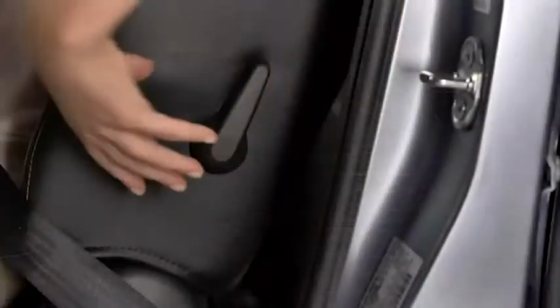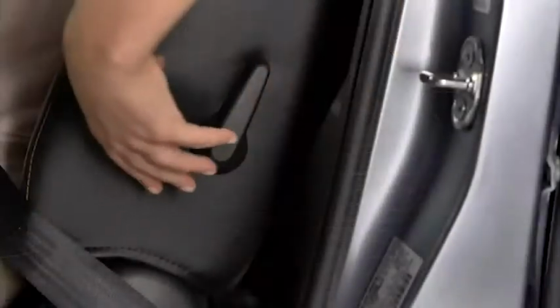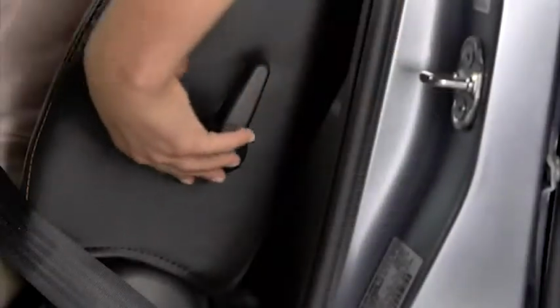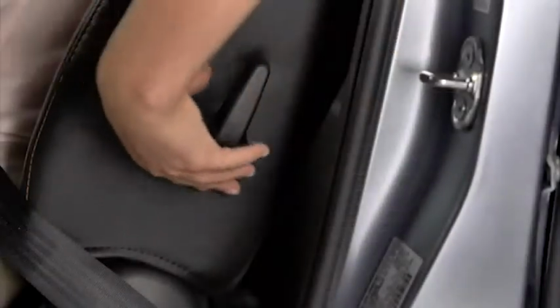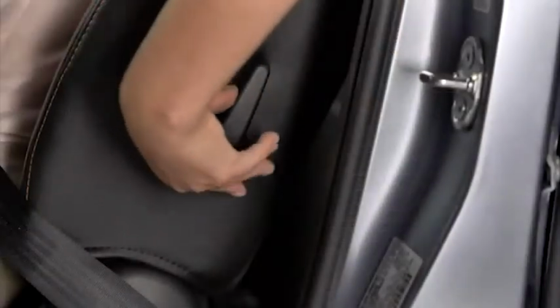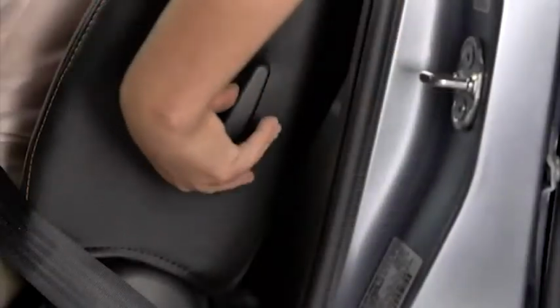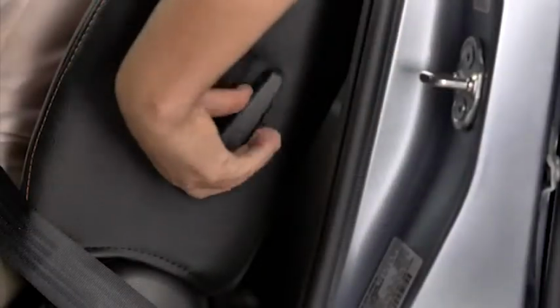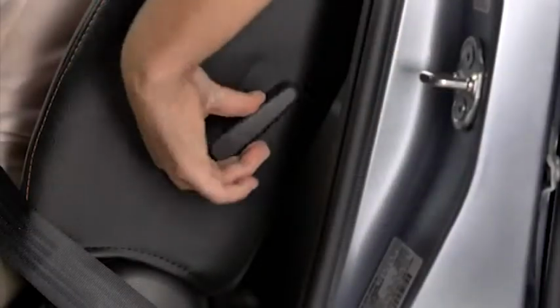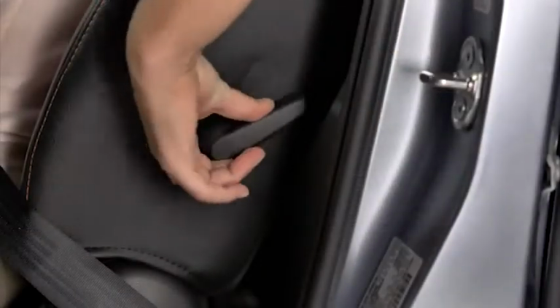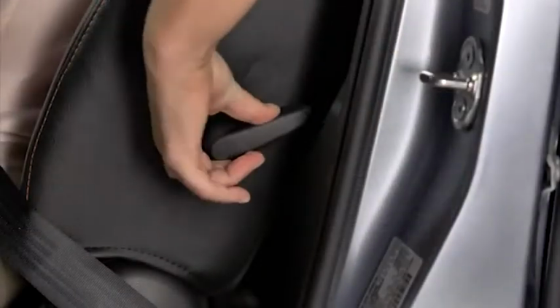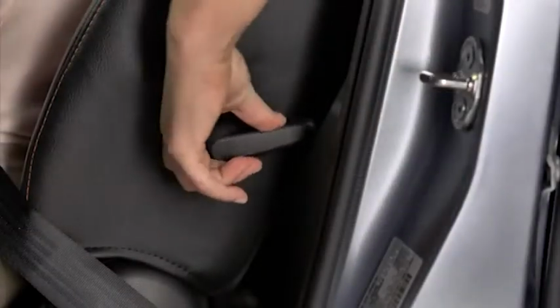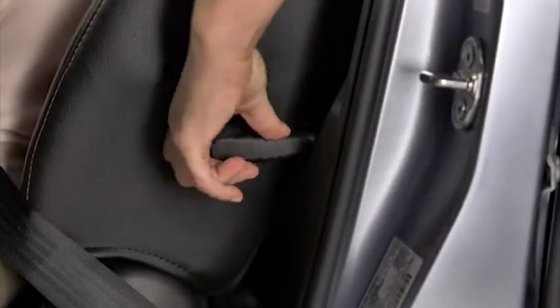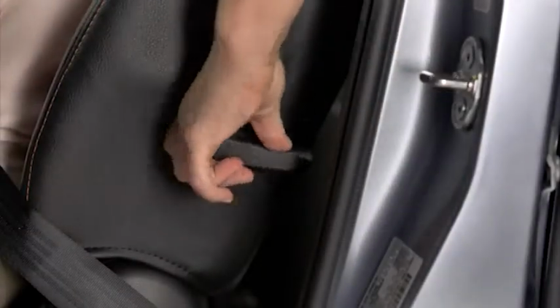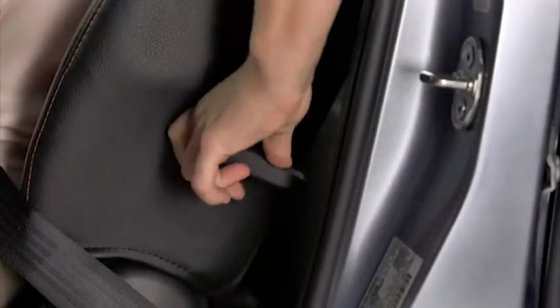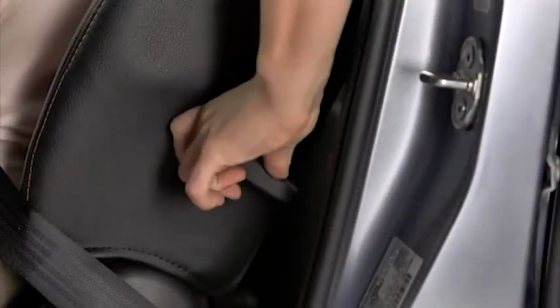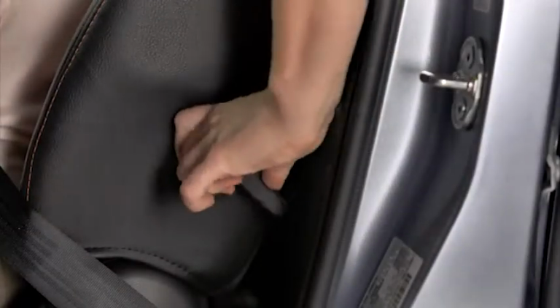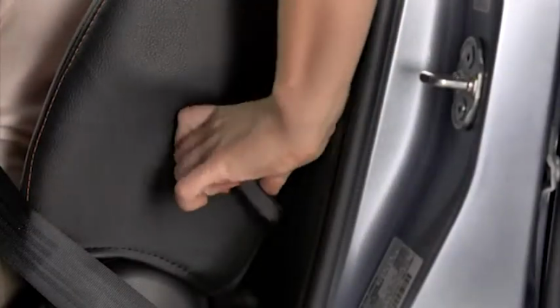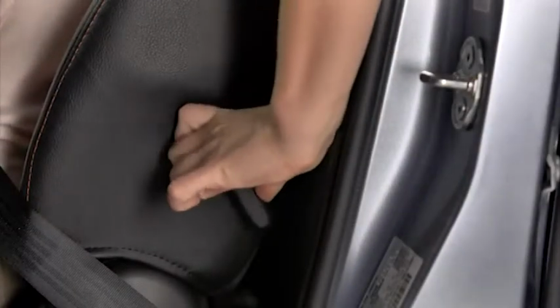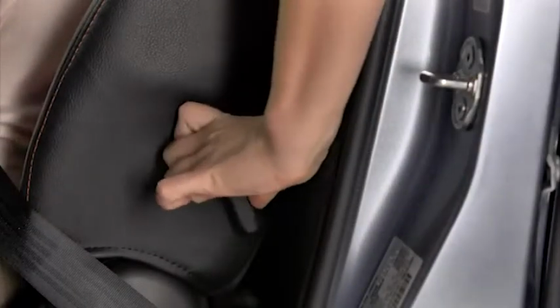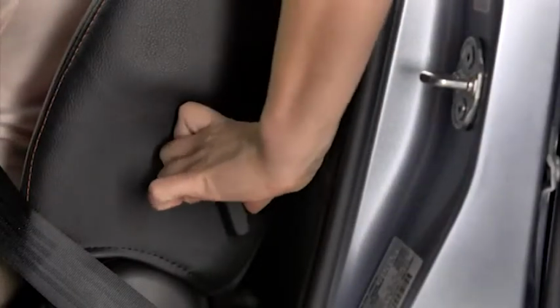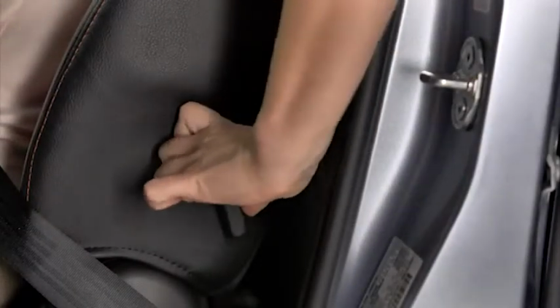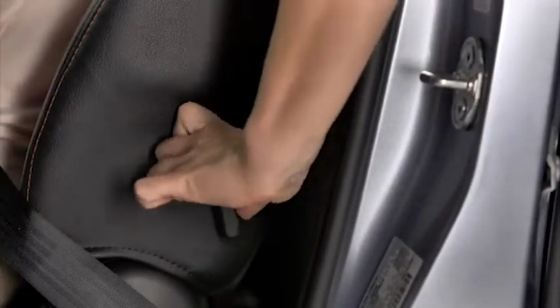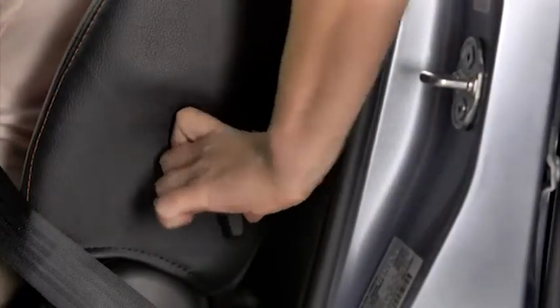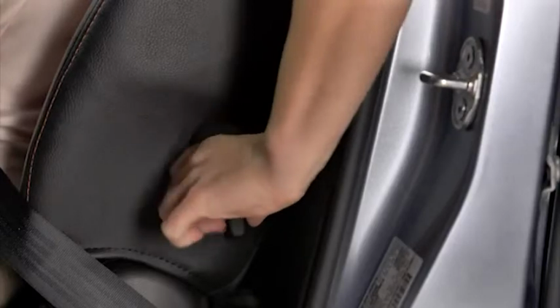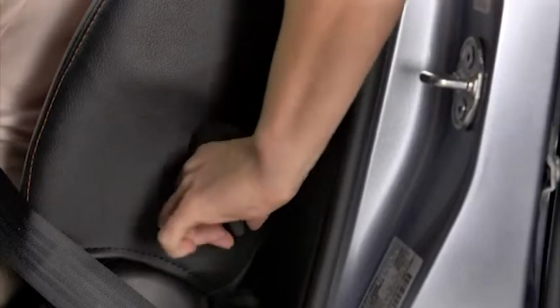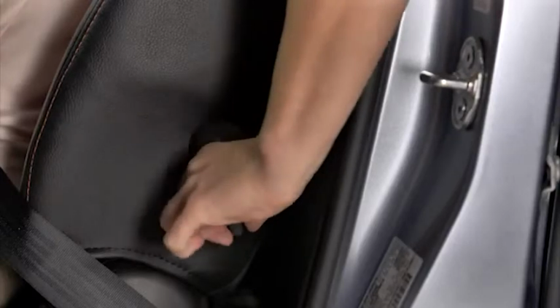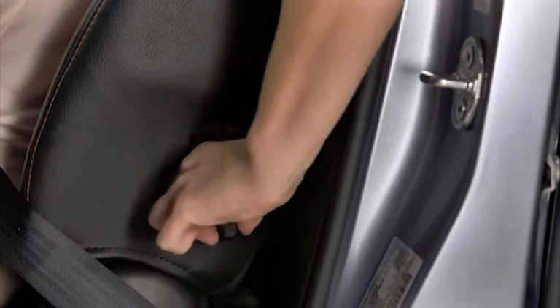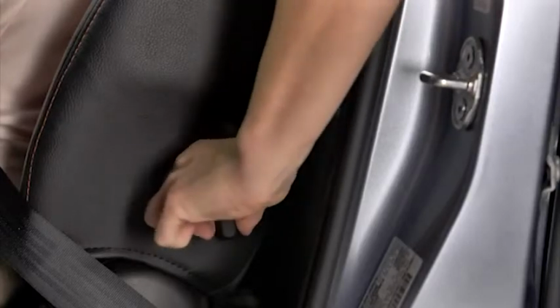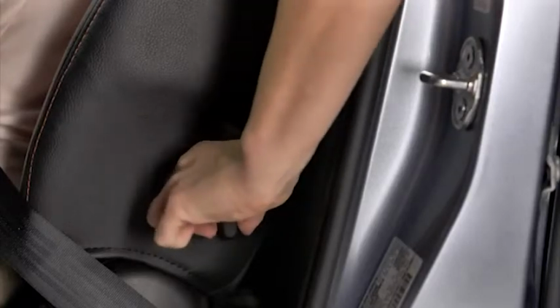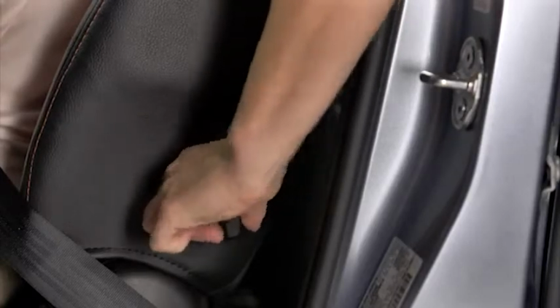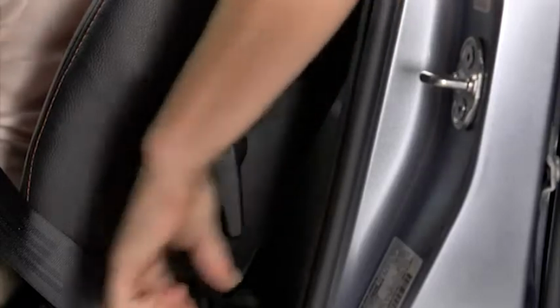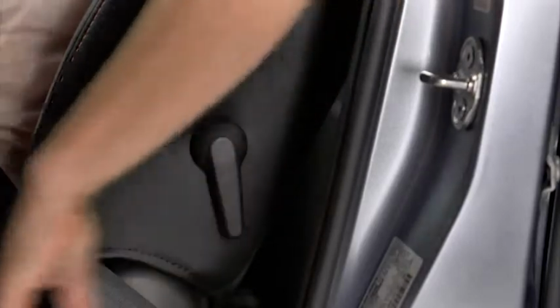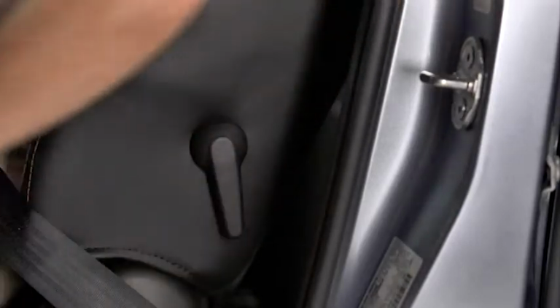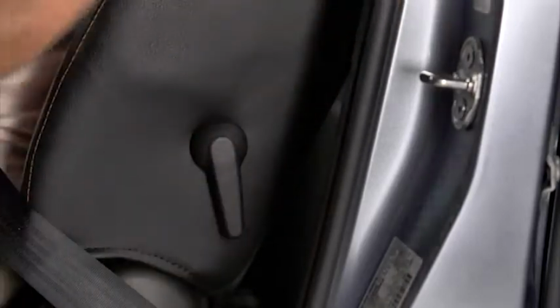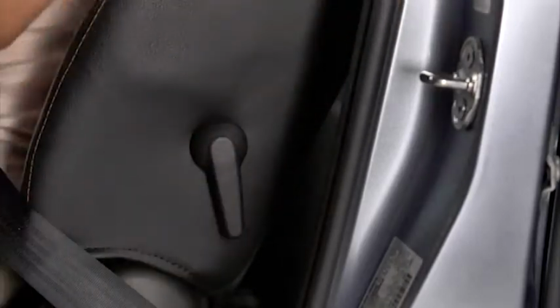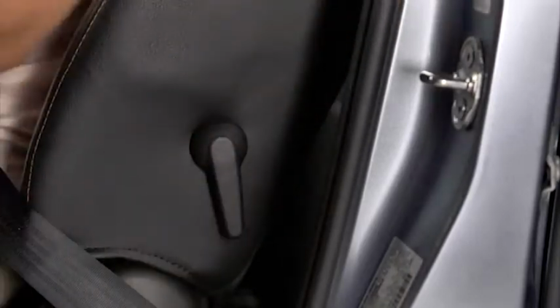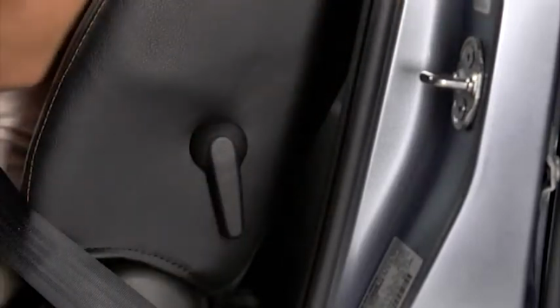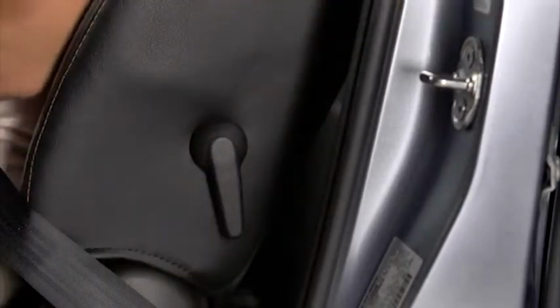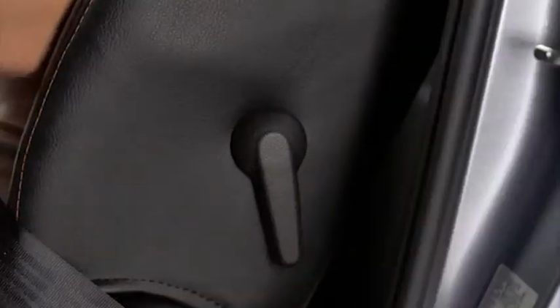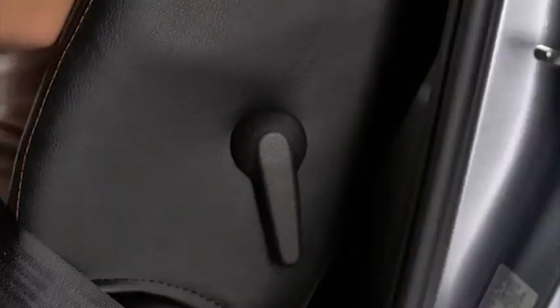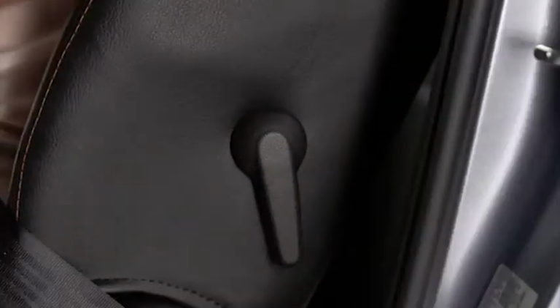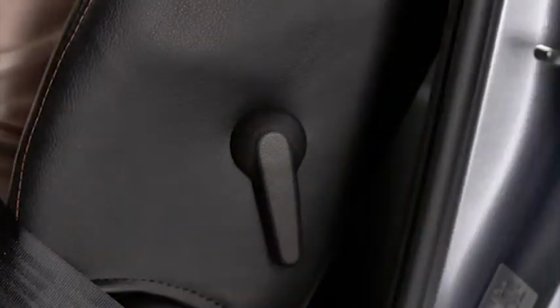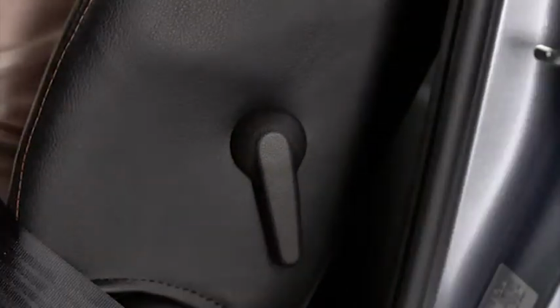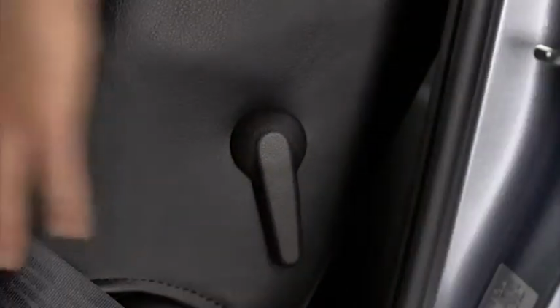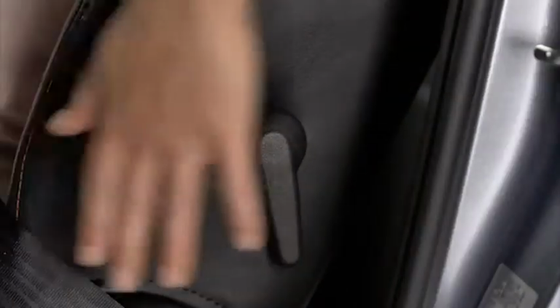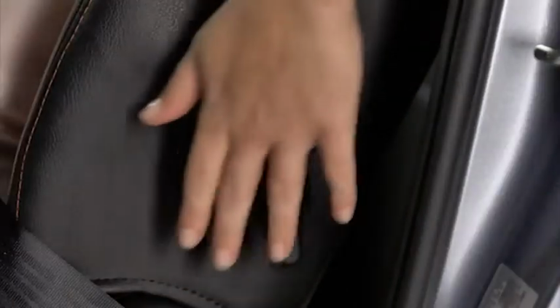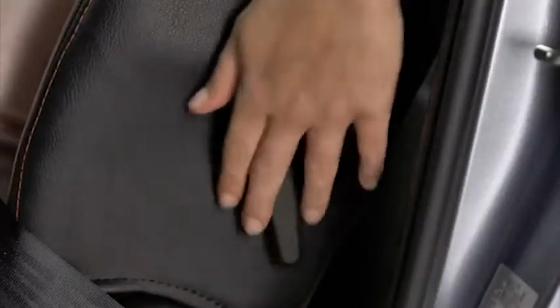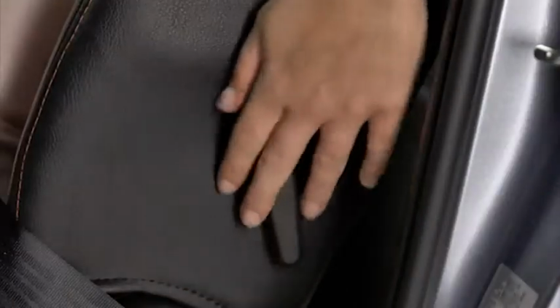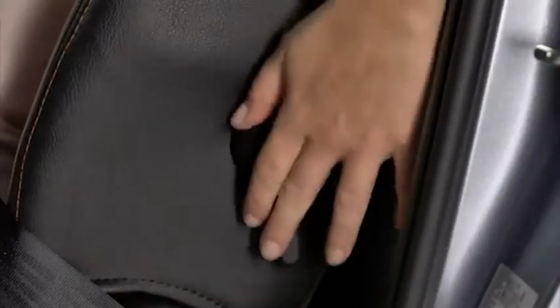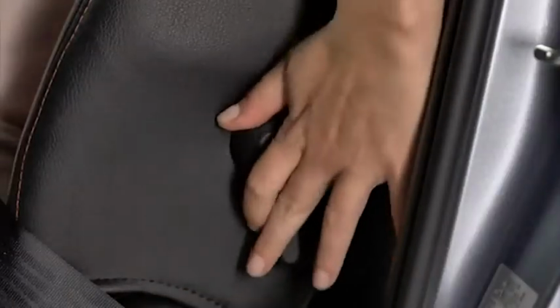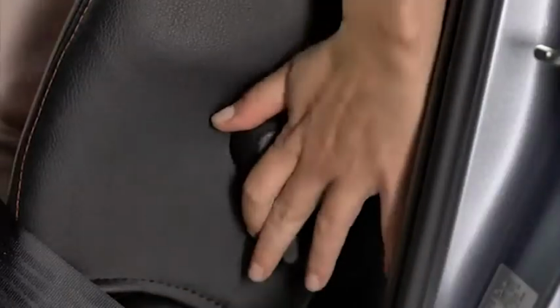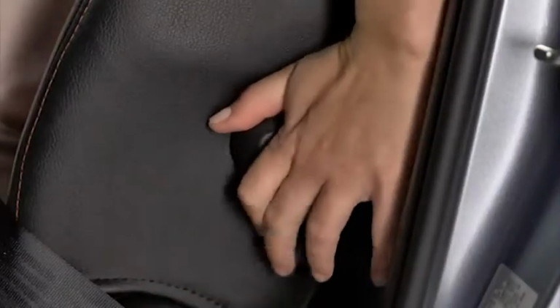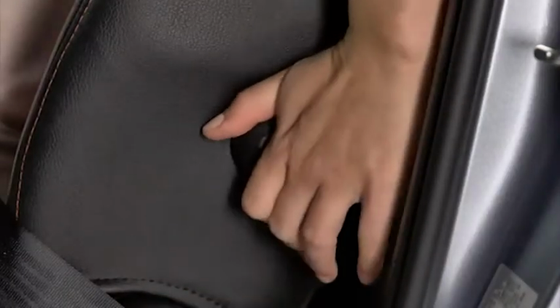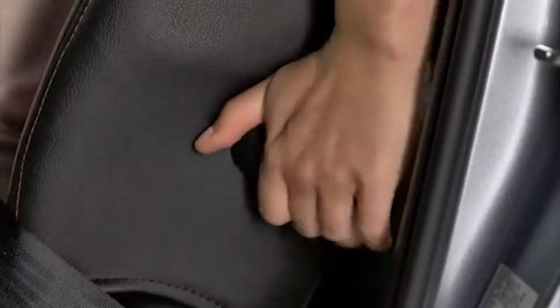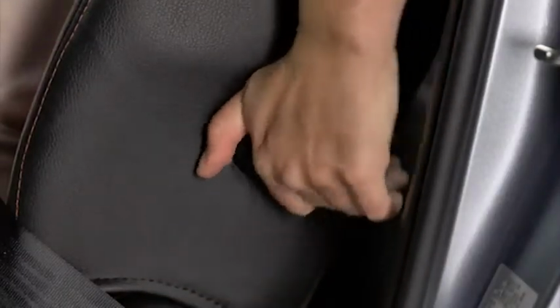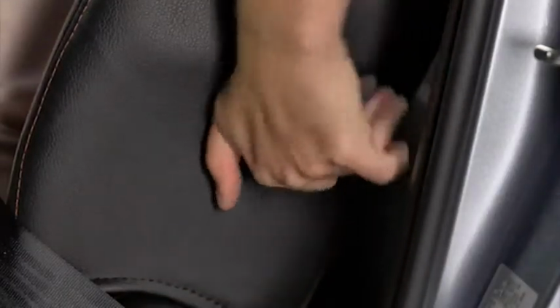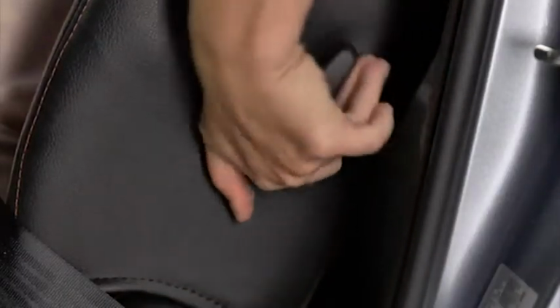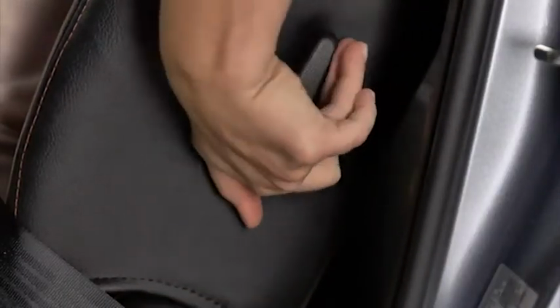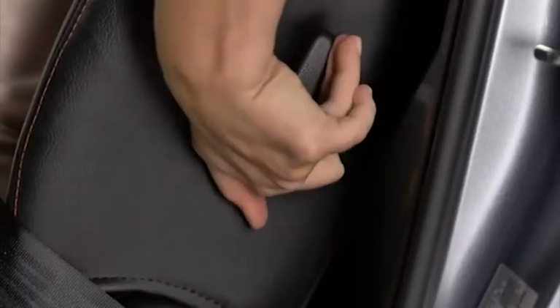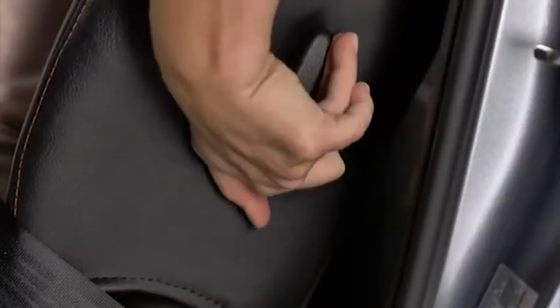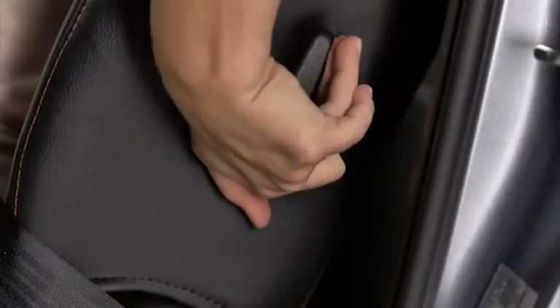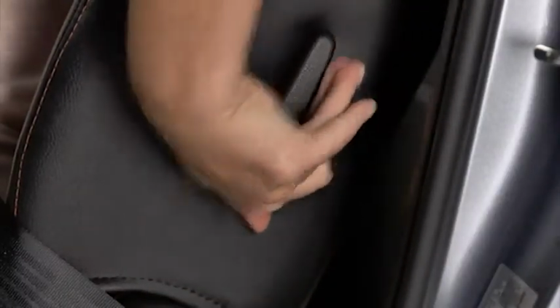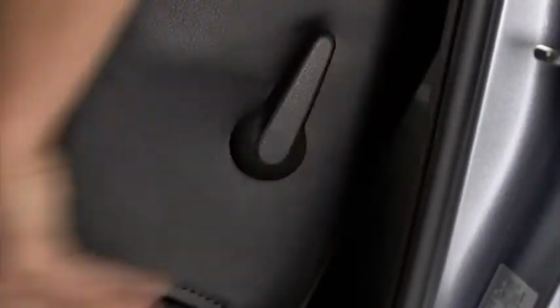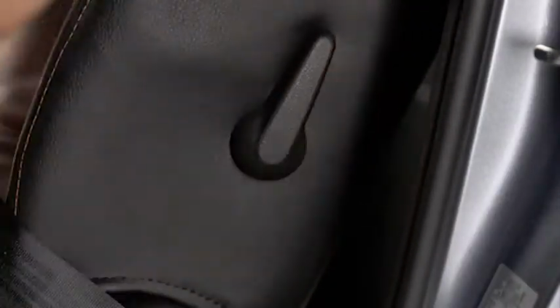To adjust lumbar support, pull the lever forward to increase seat firmness. Push the lever backward to decrease firmness.